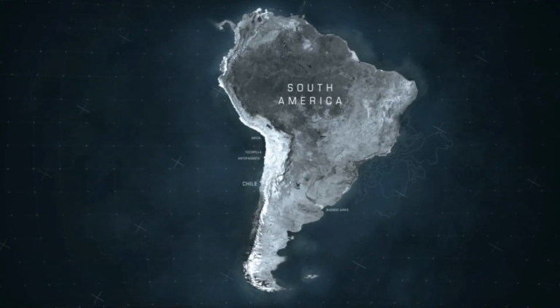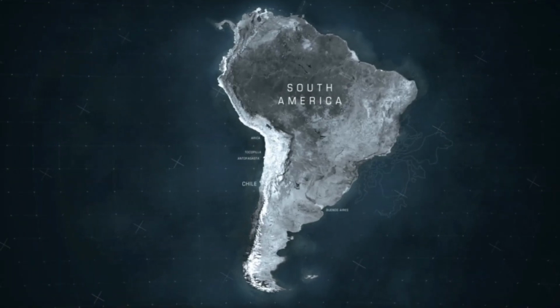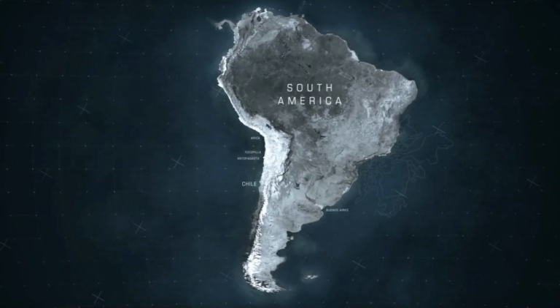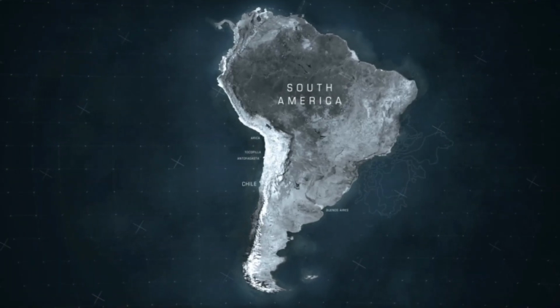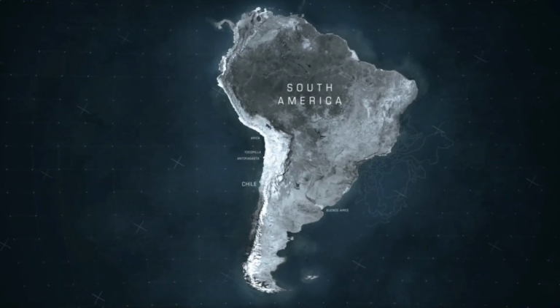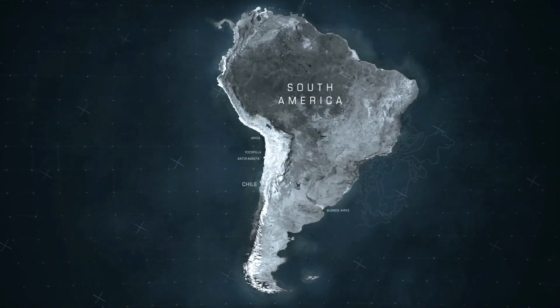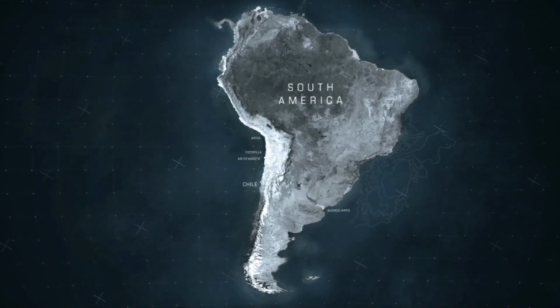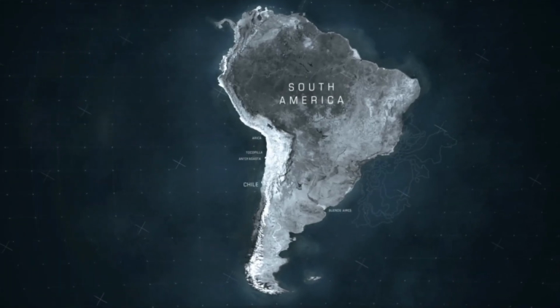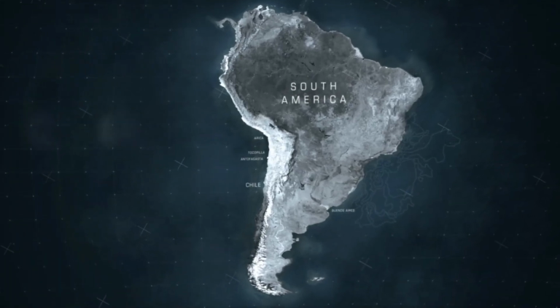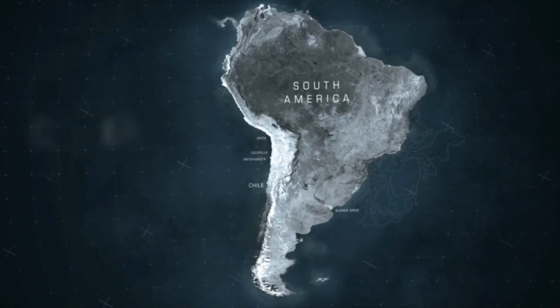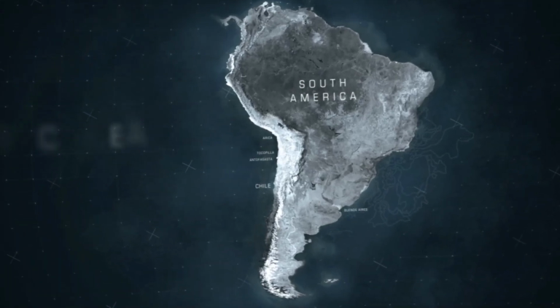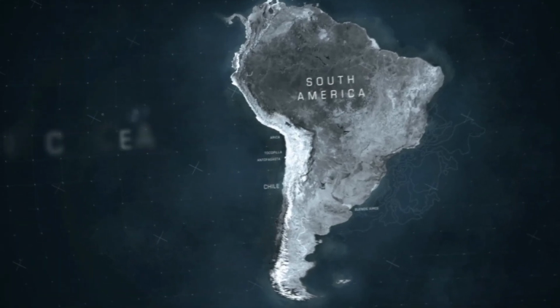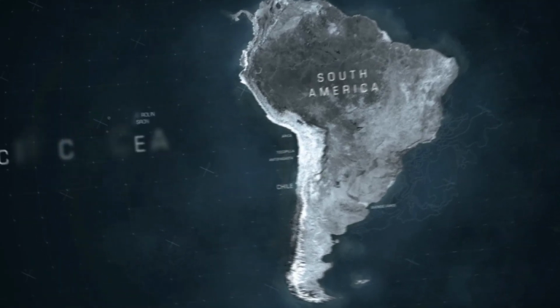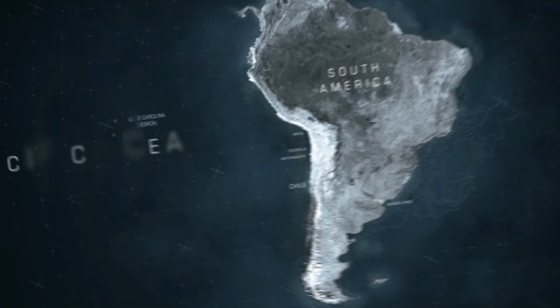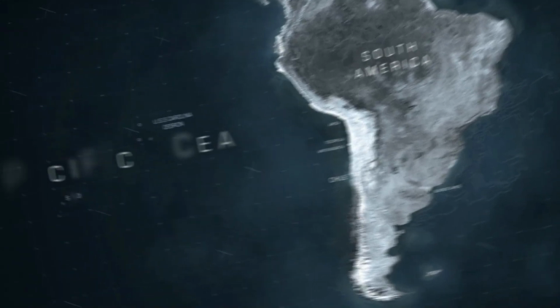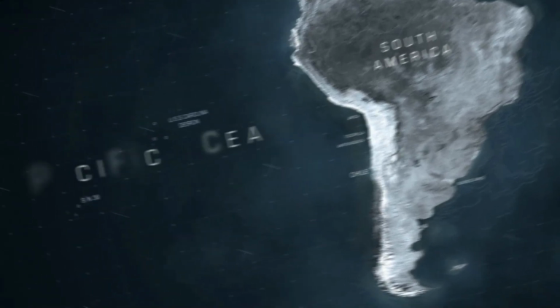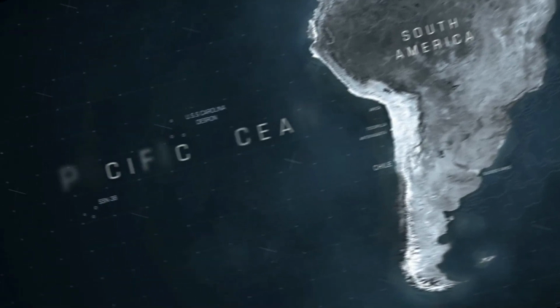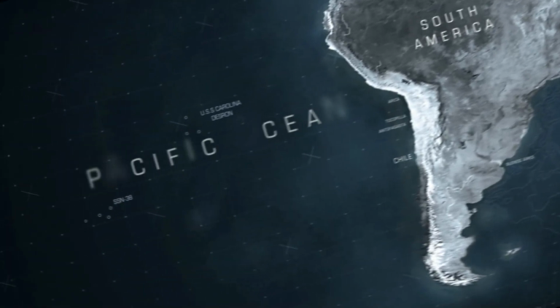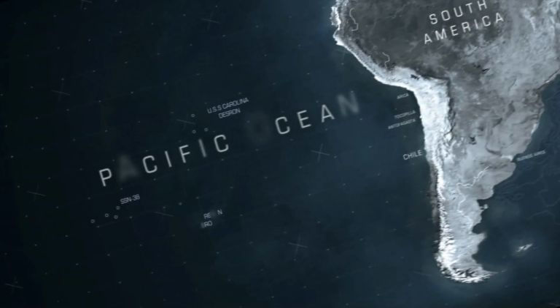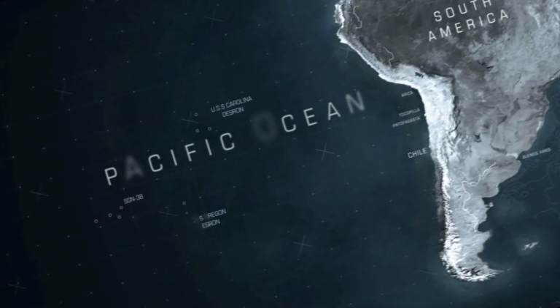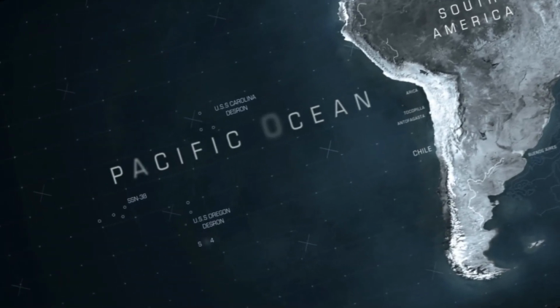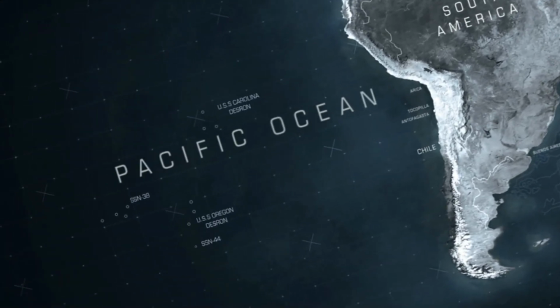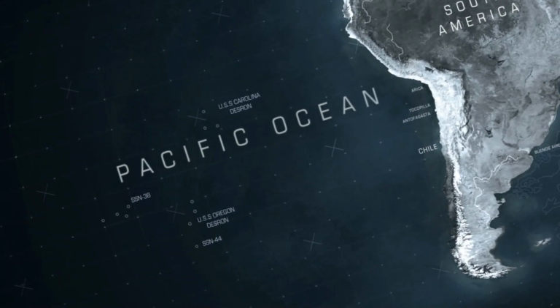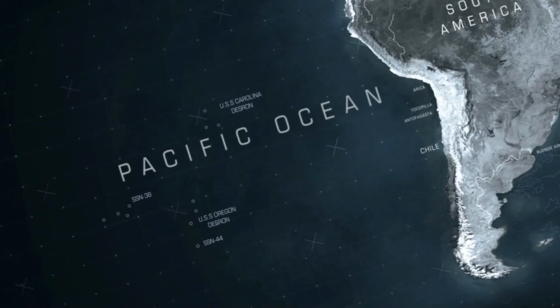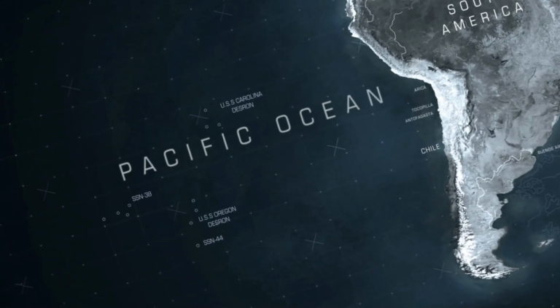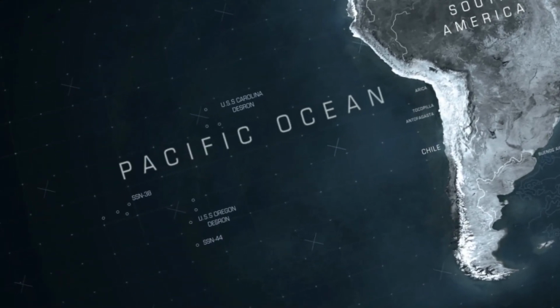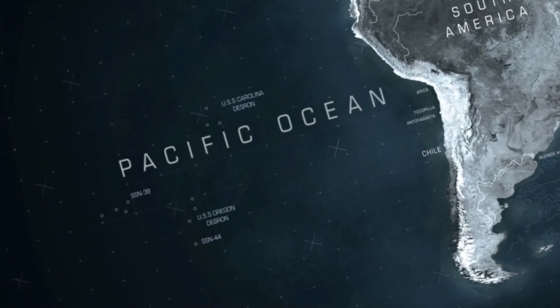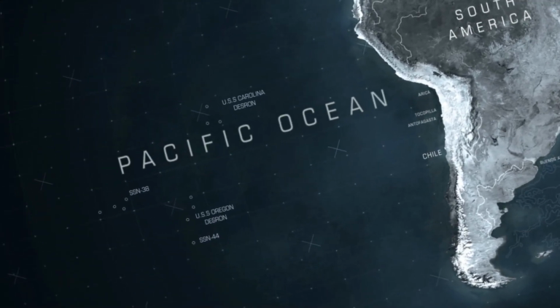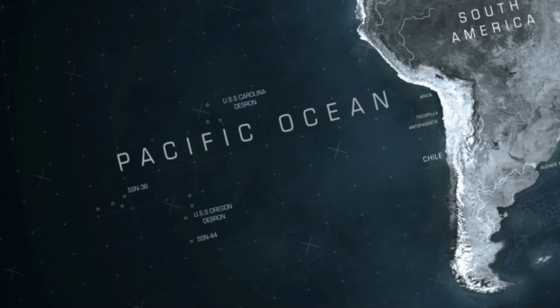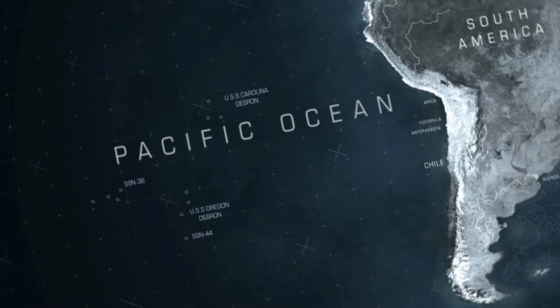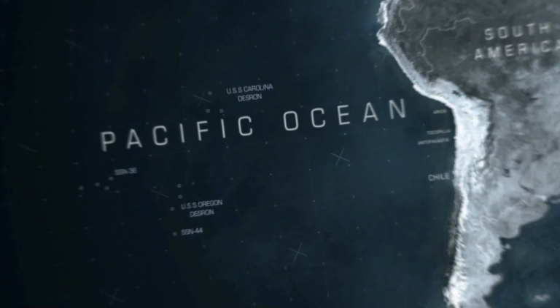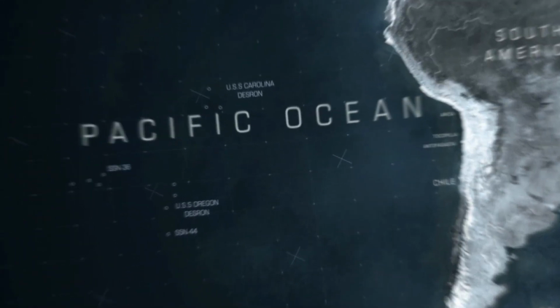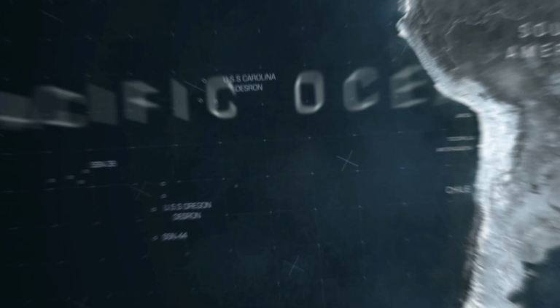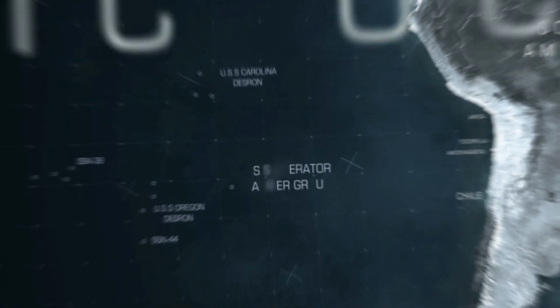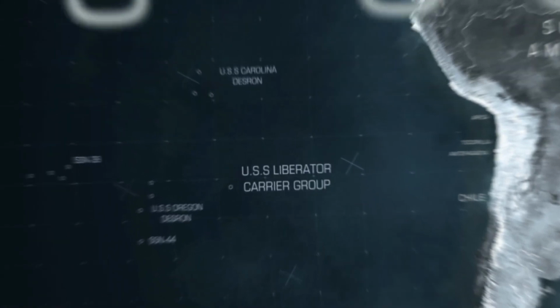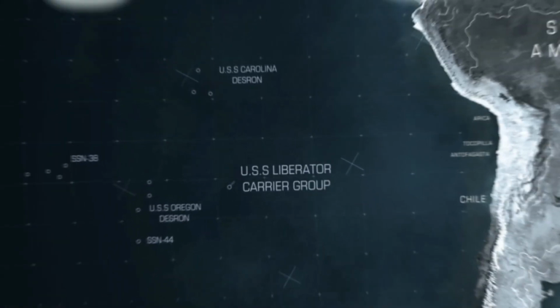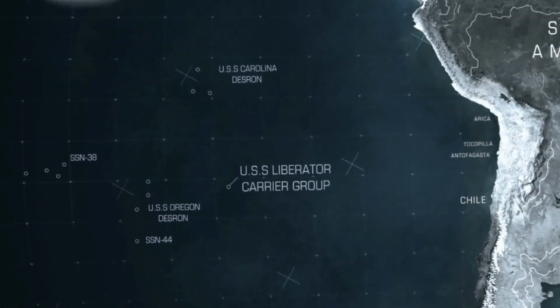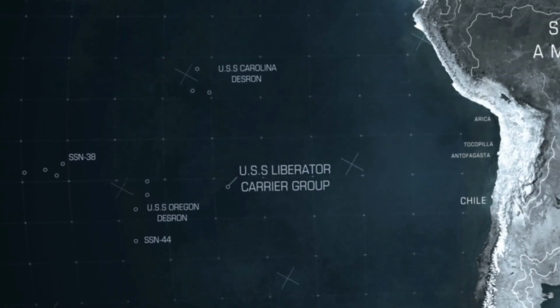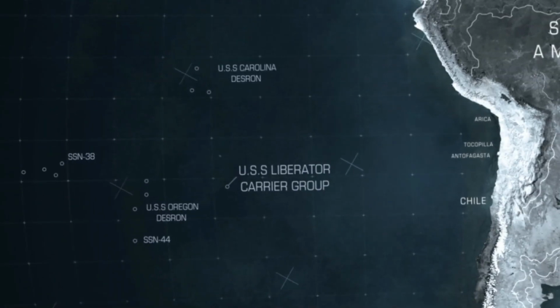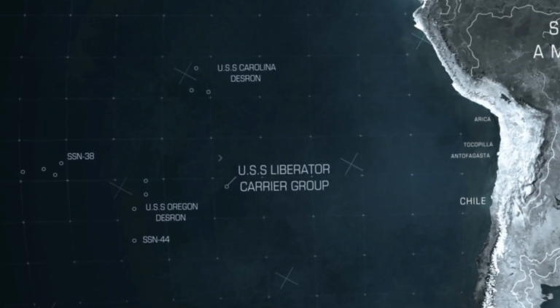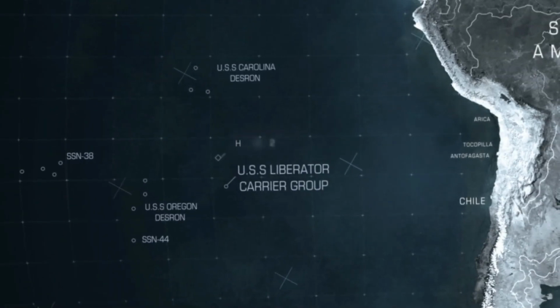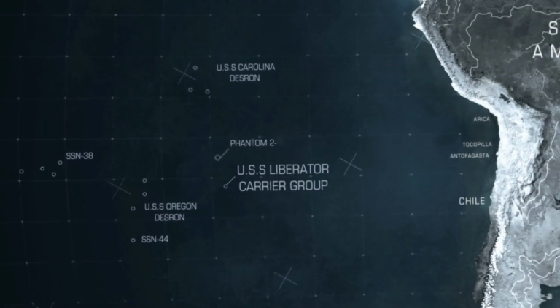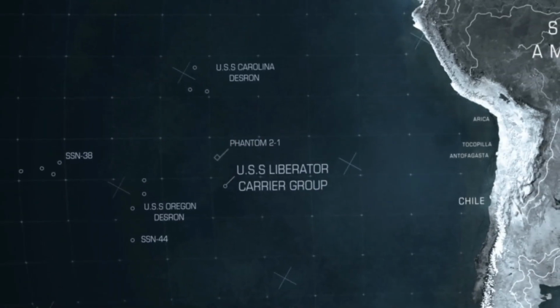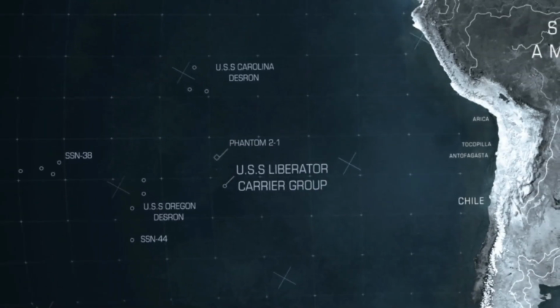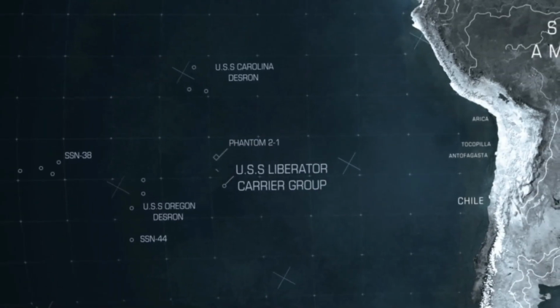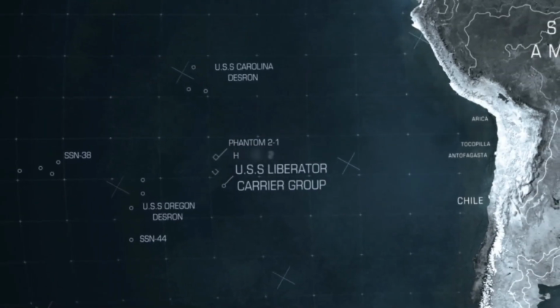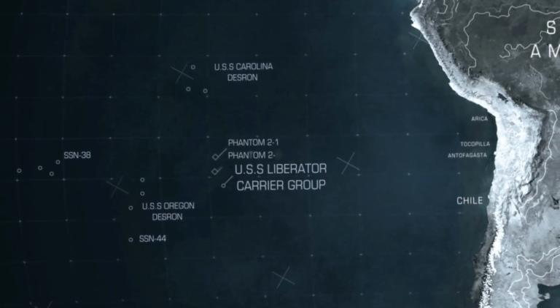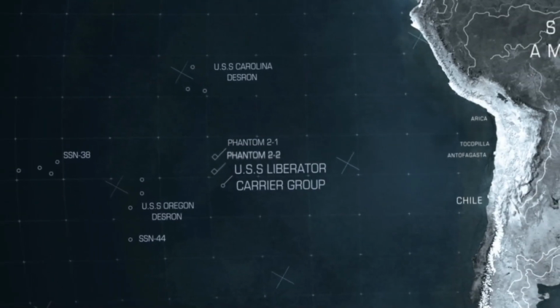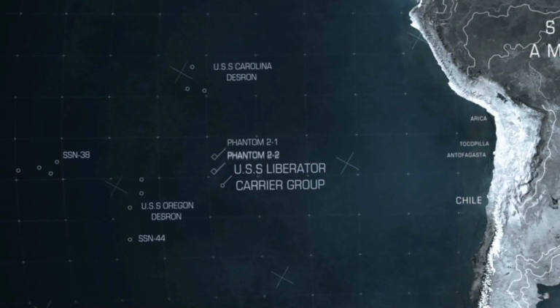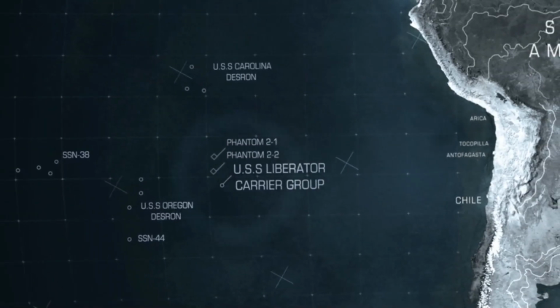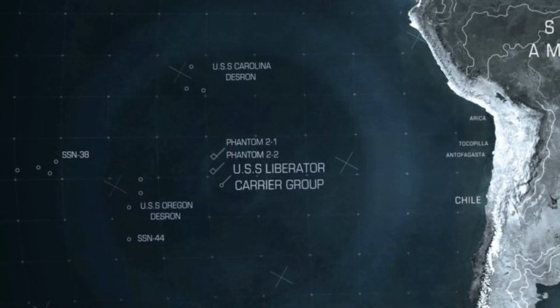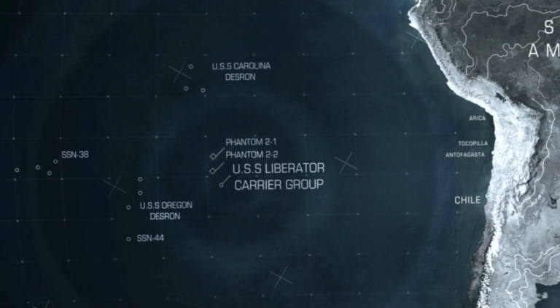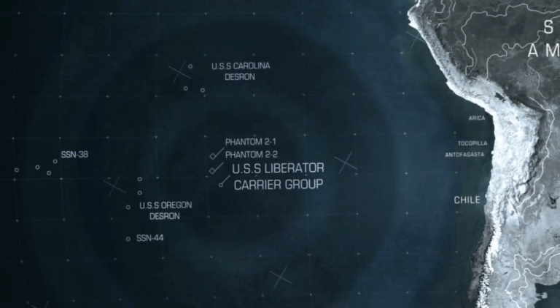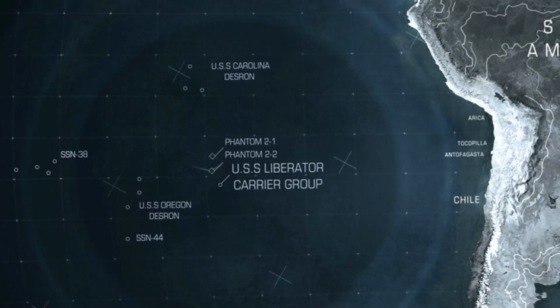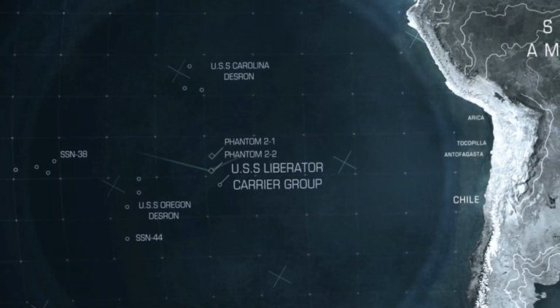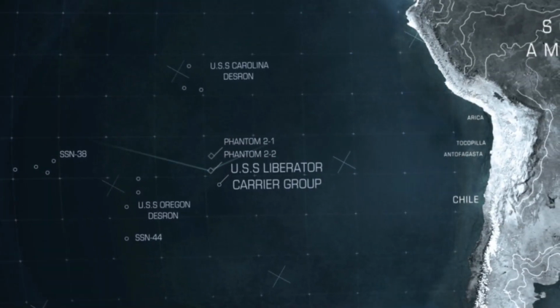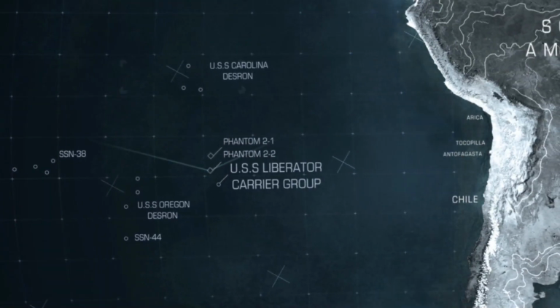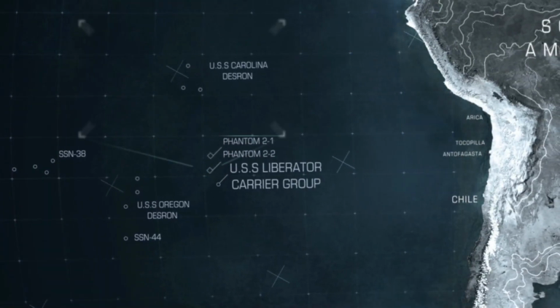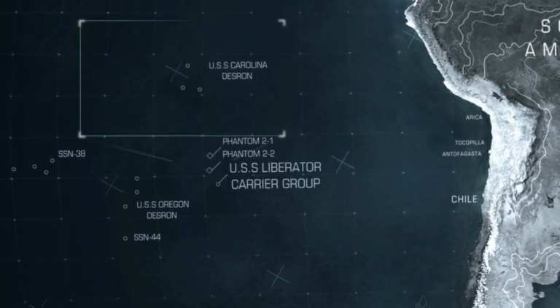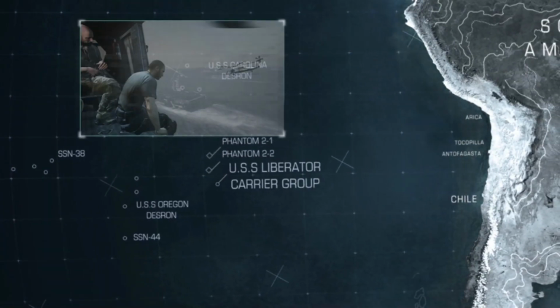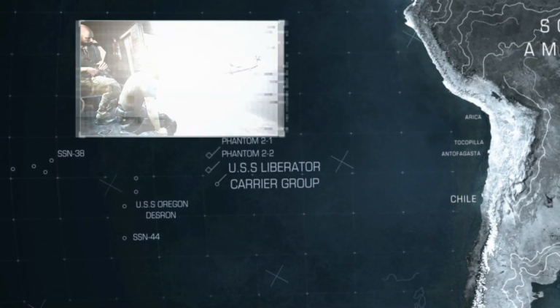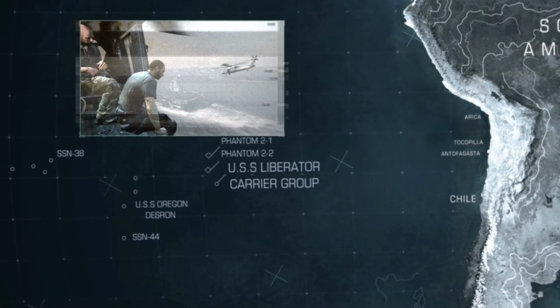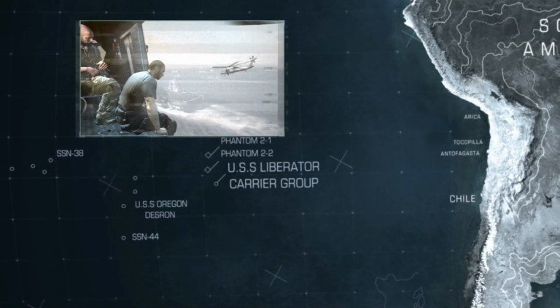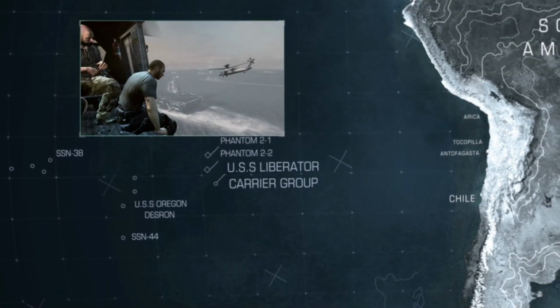USS Liberator, this is Phantom 2-2 on final approach. Copy, Phantom 2-2. You are cleared for landing. Deck is prepped.